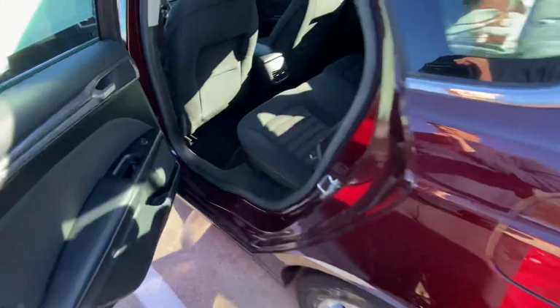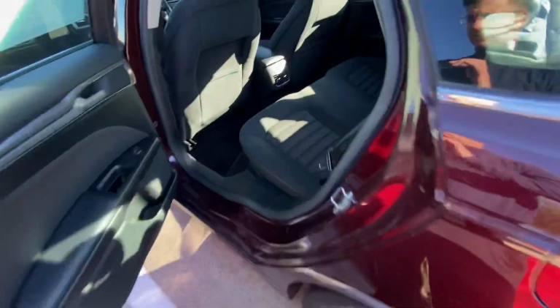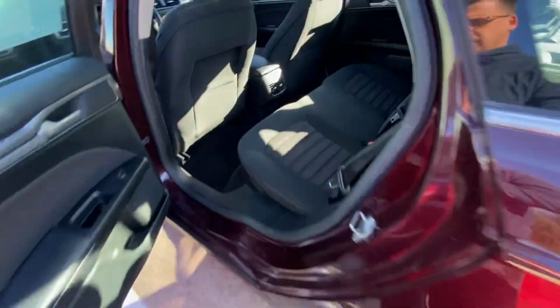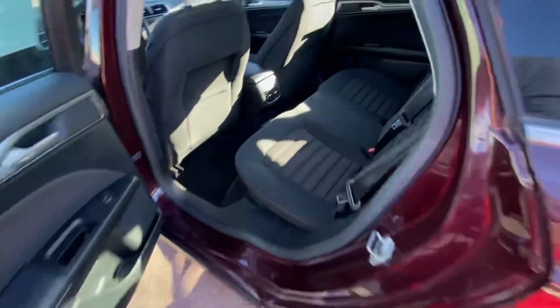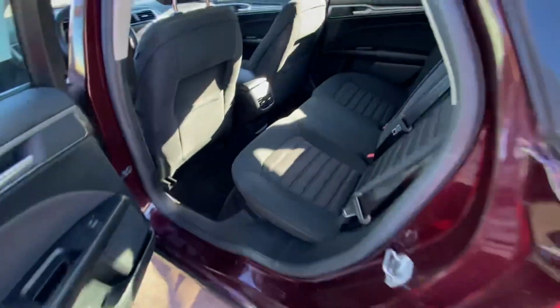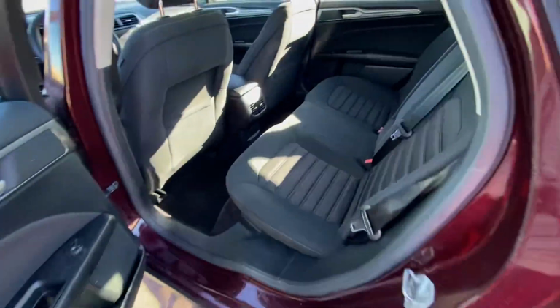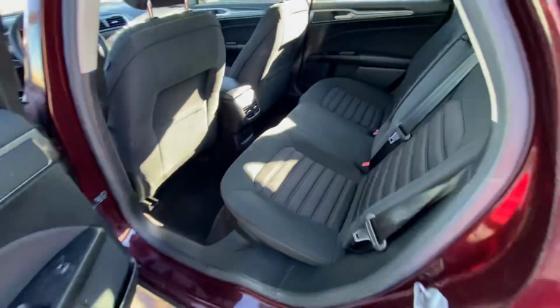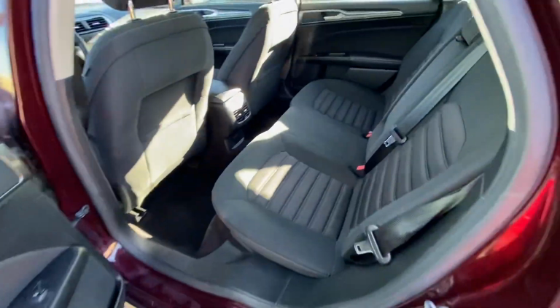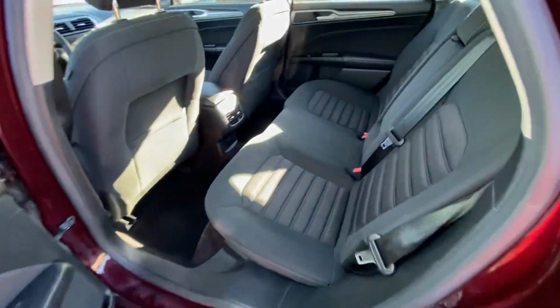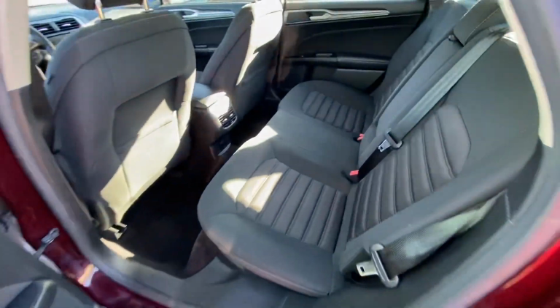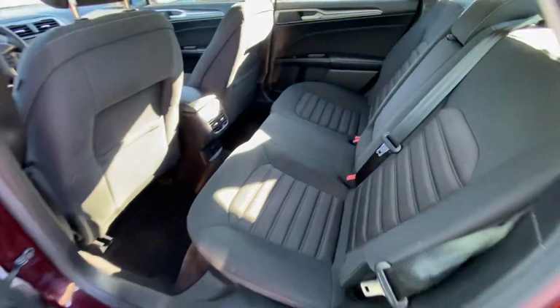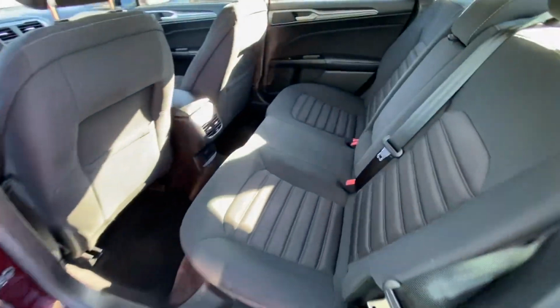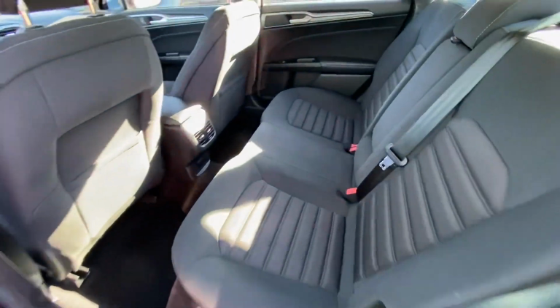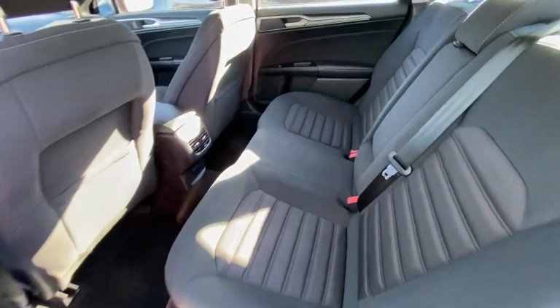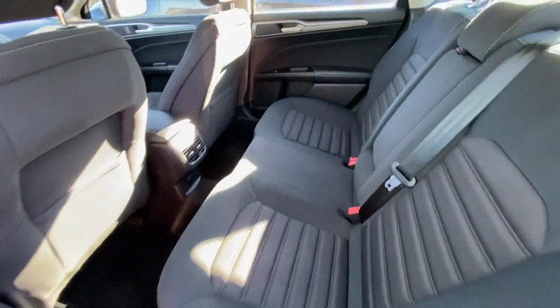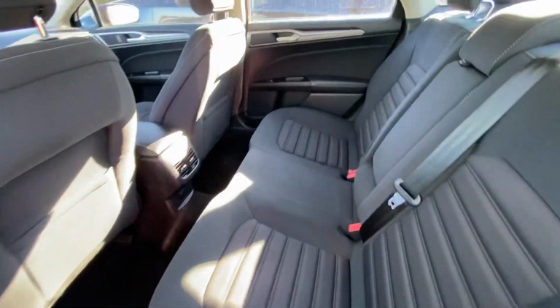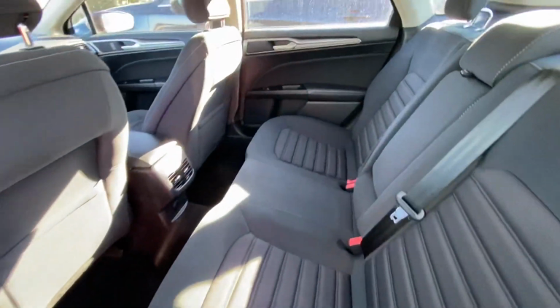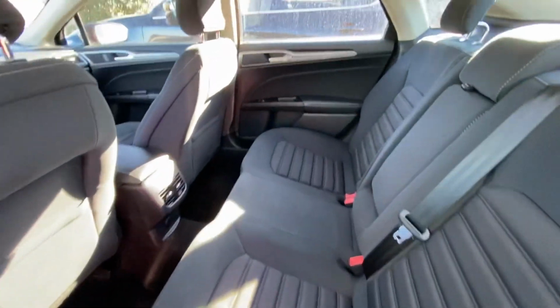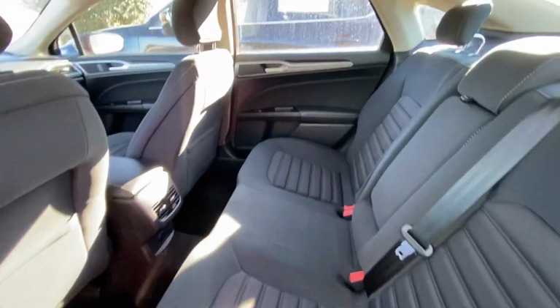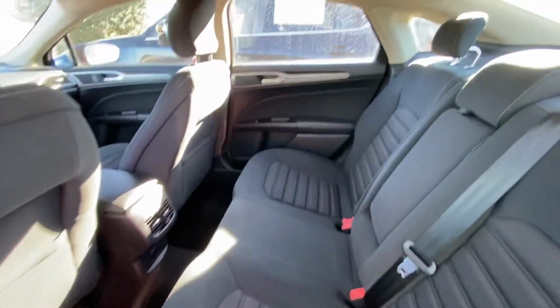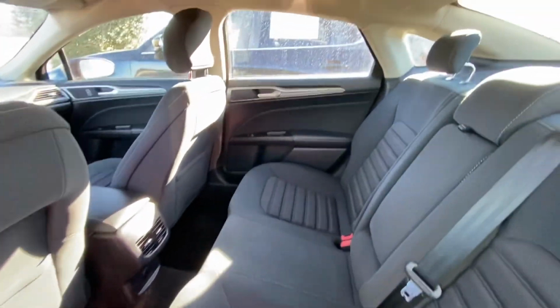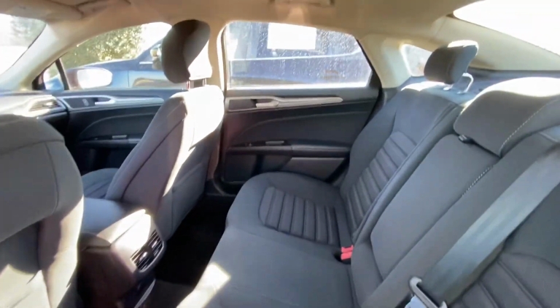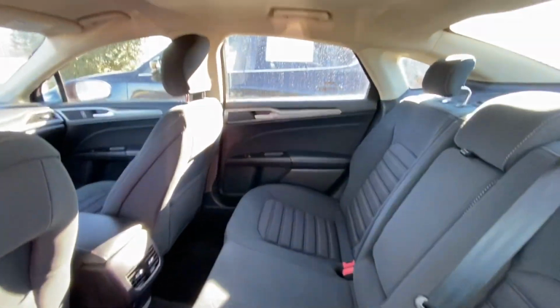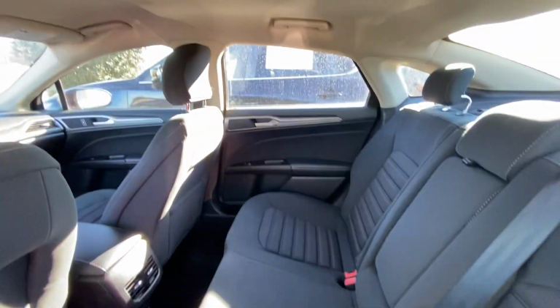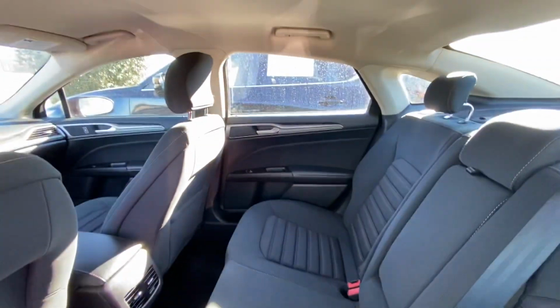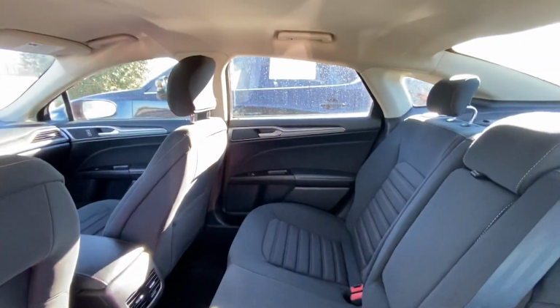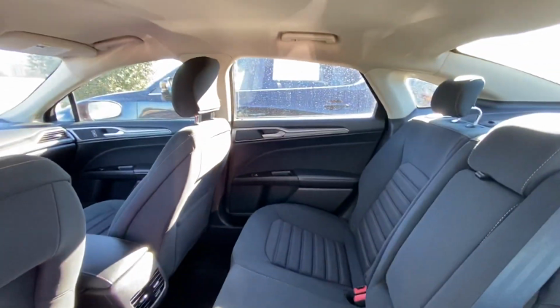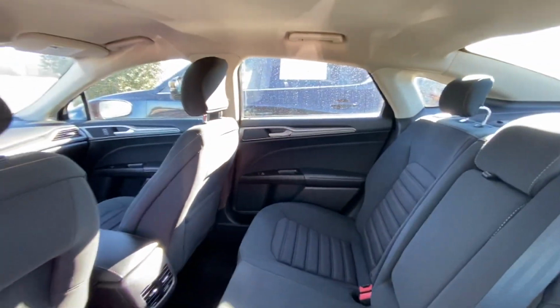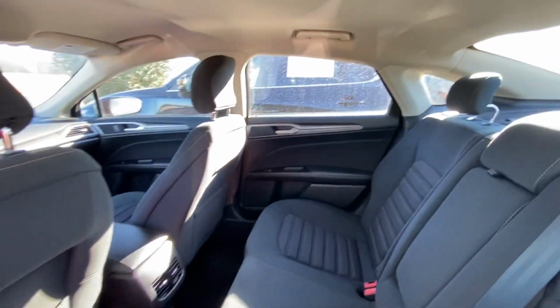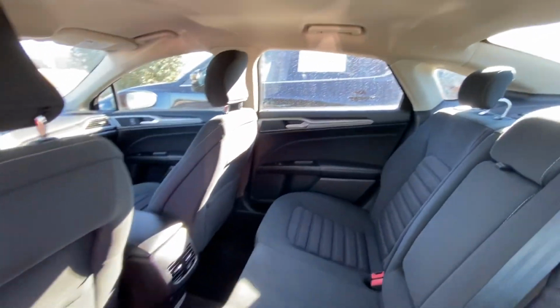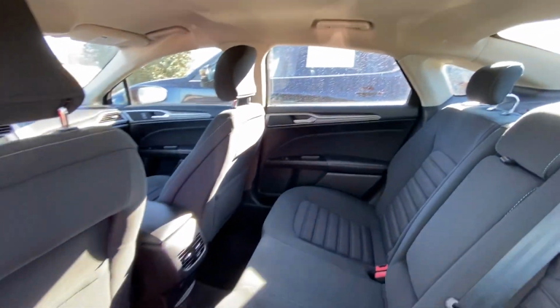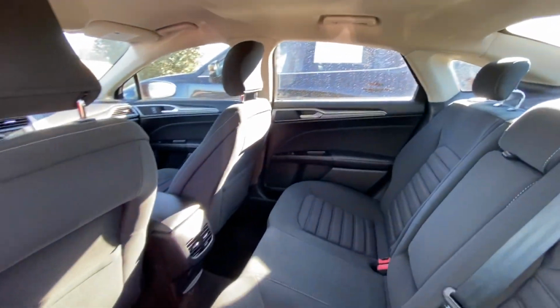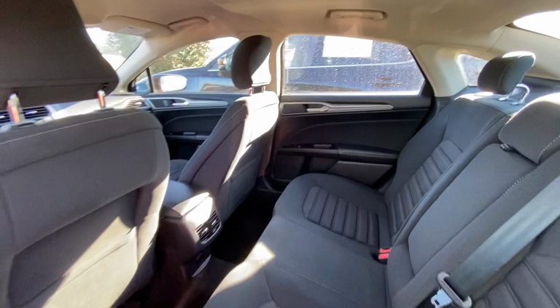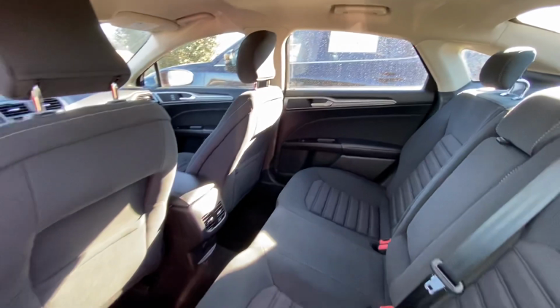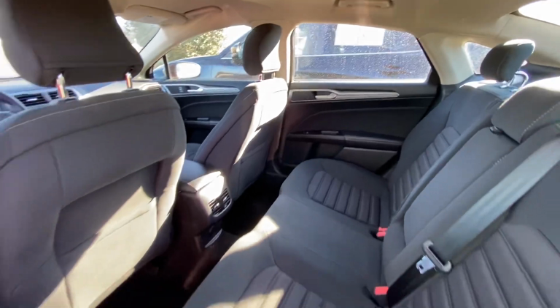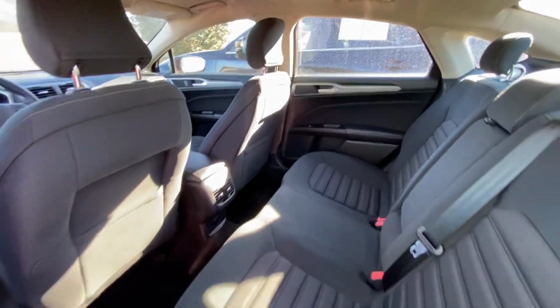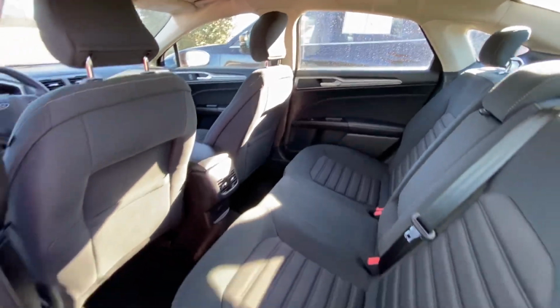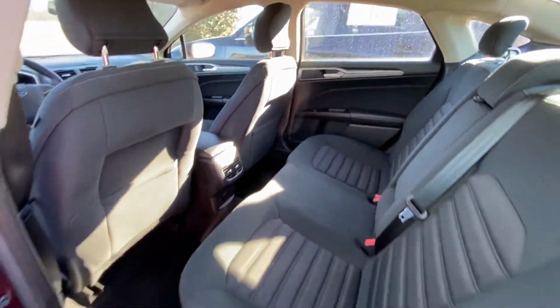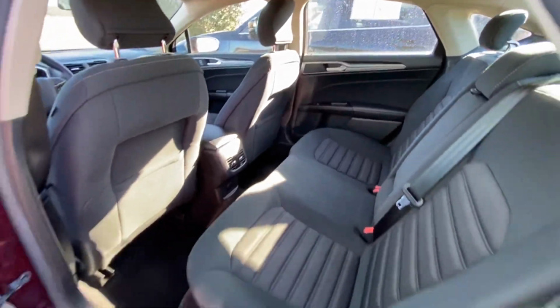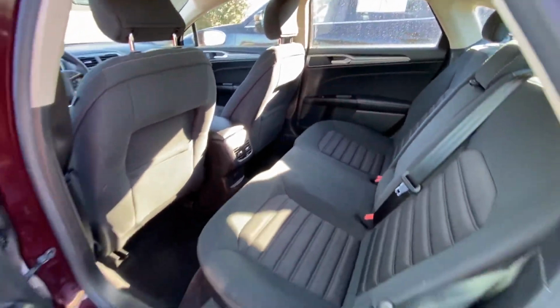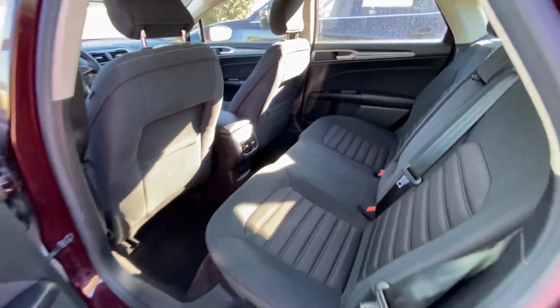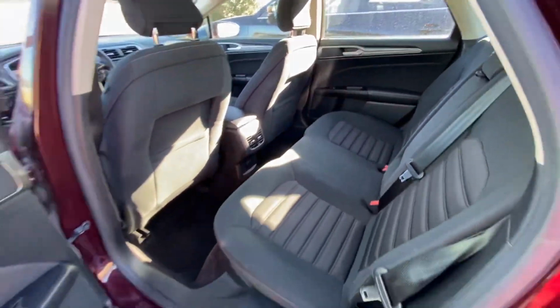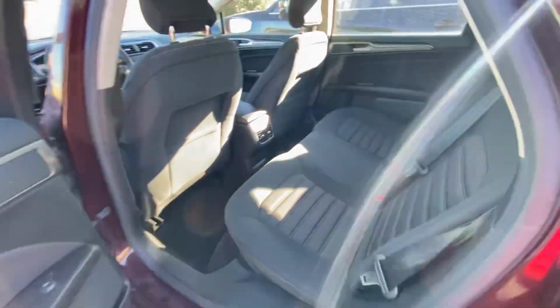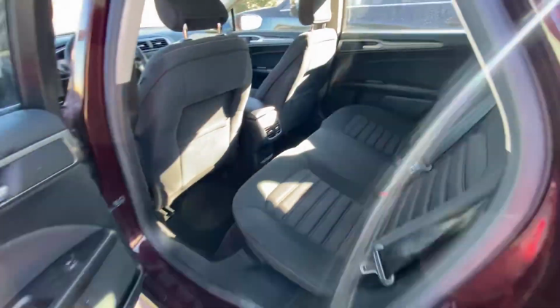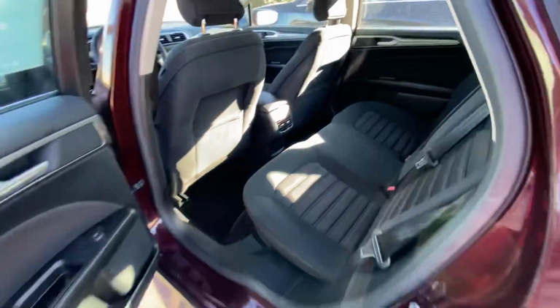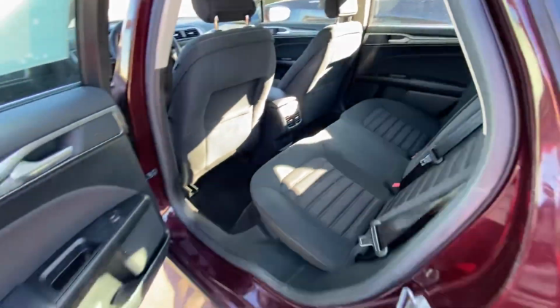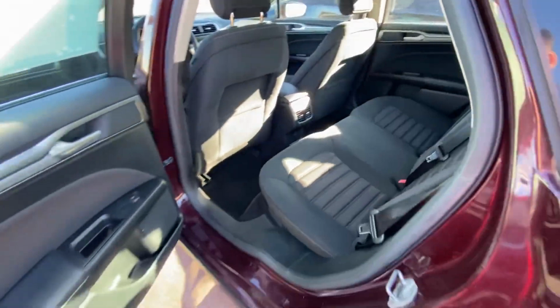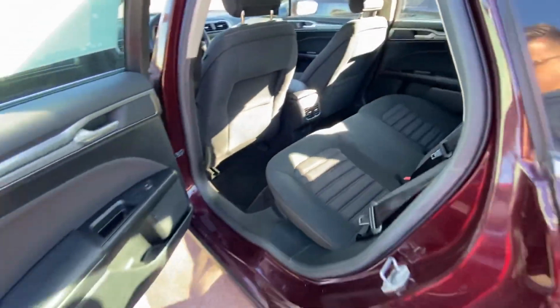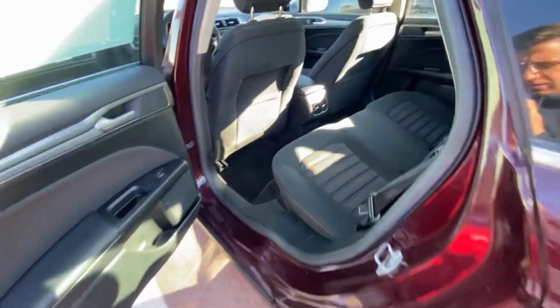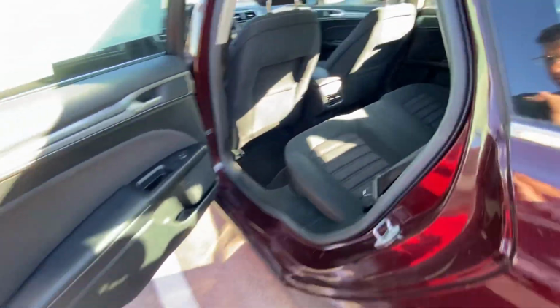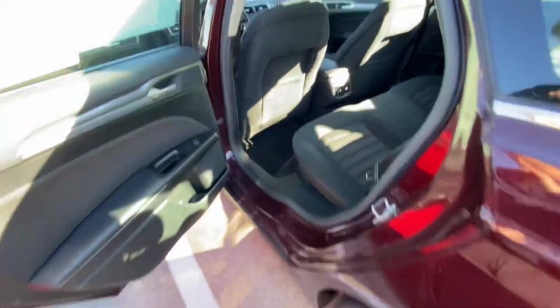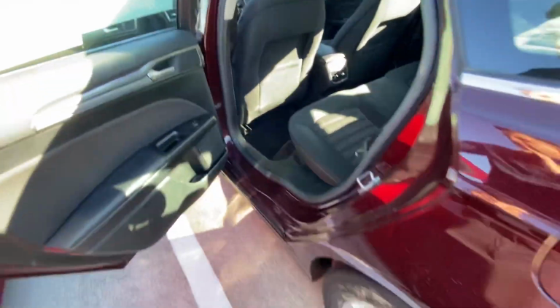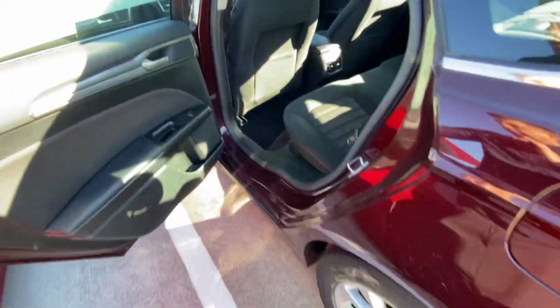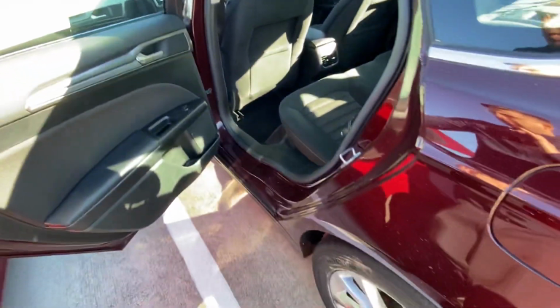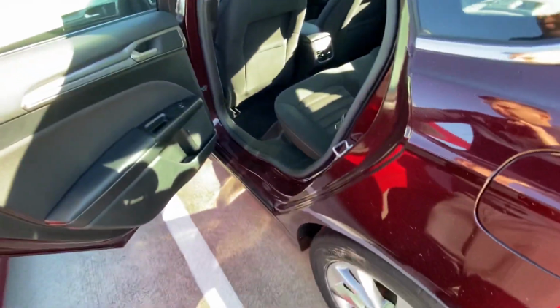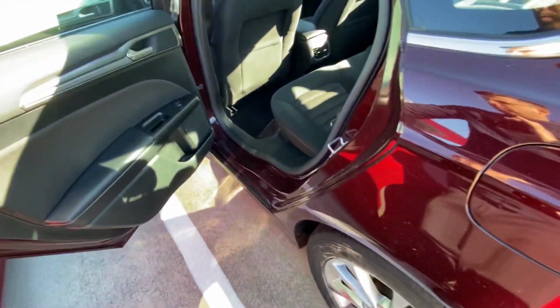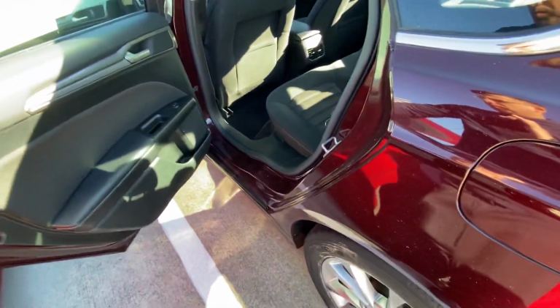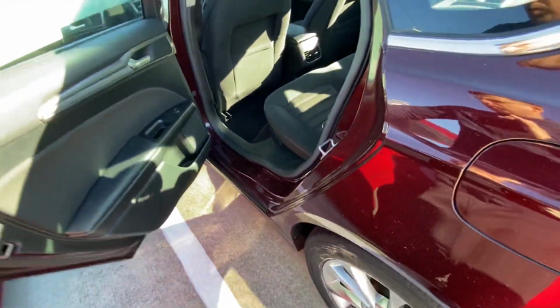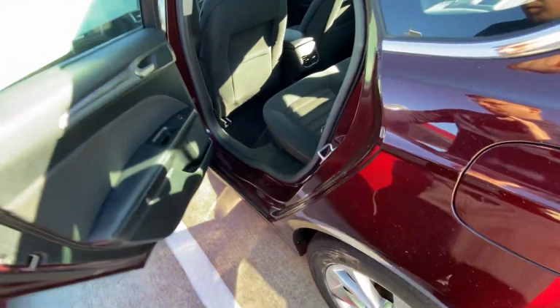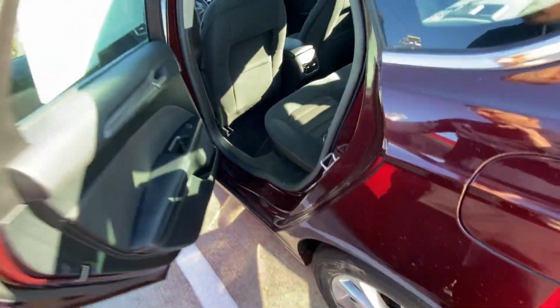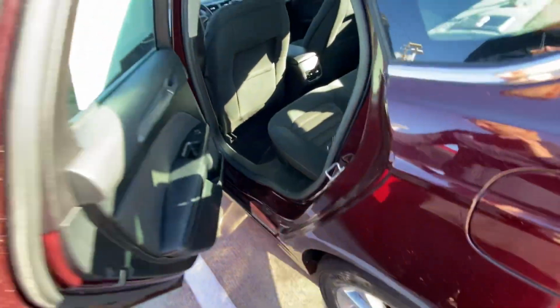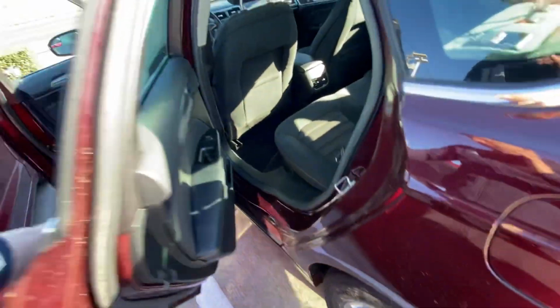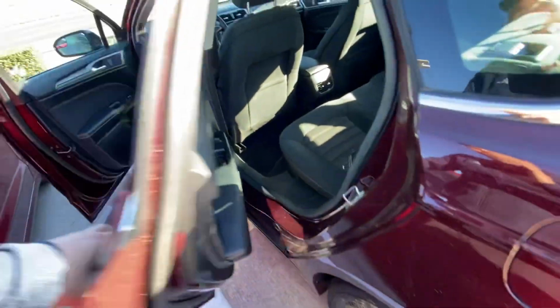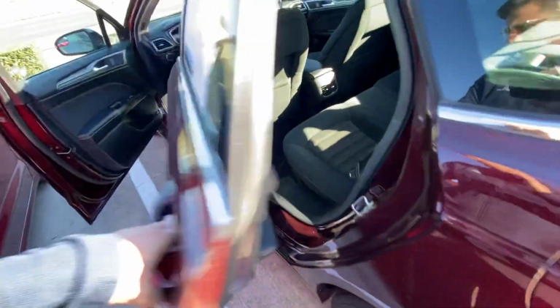Lots of space in the back. Beautiful car.